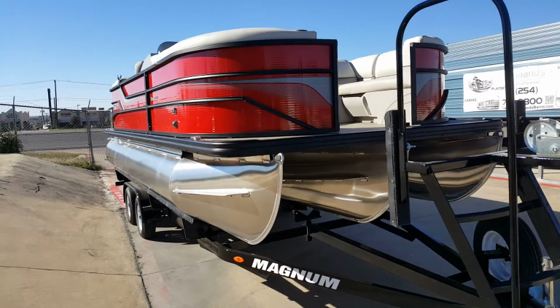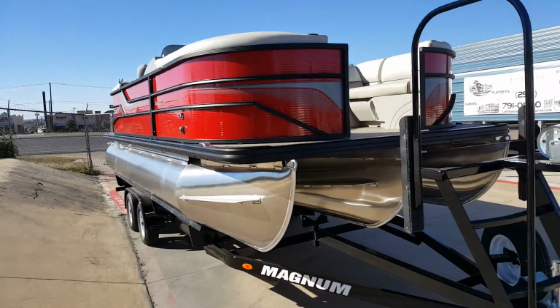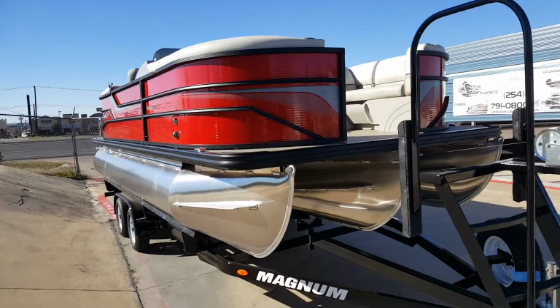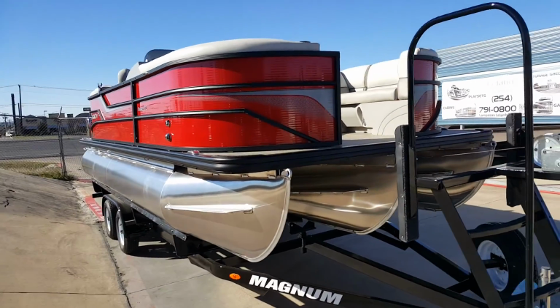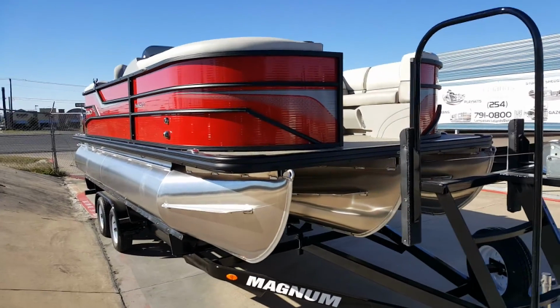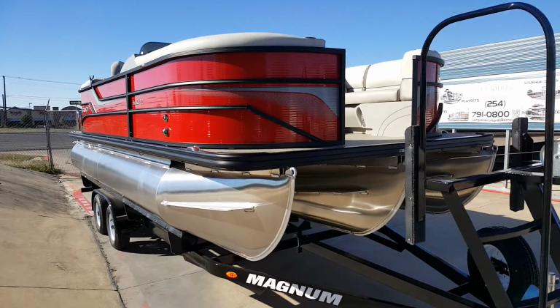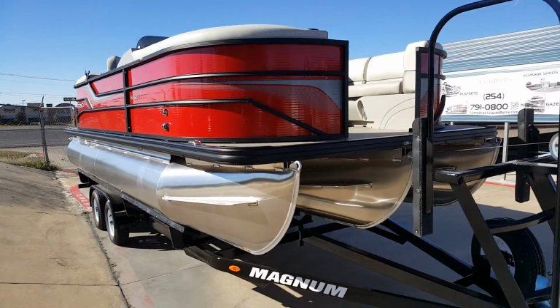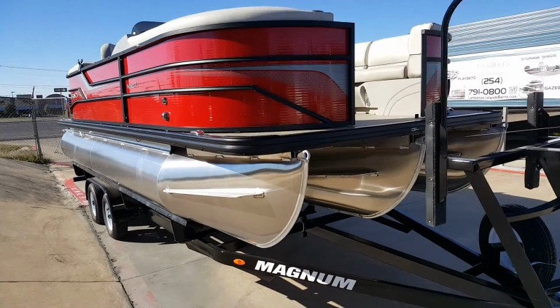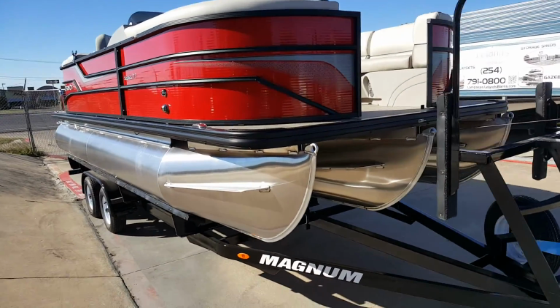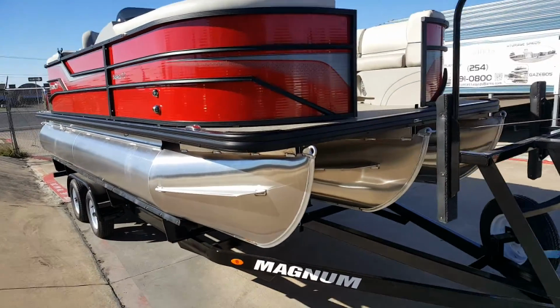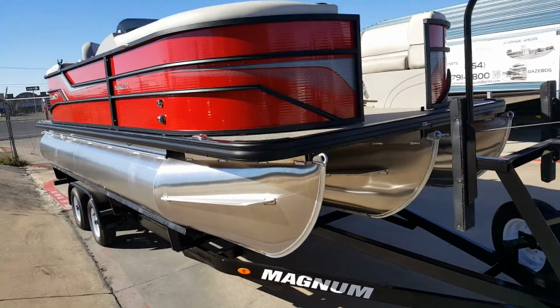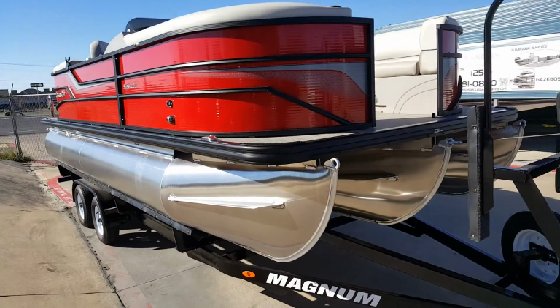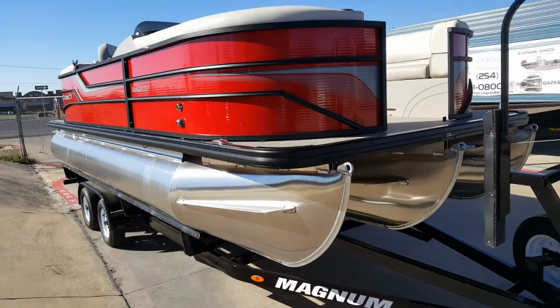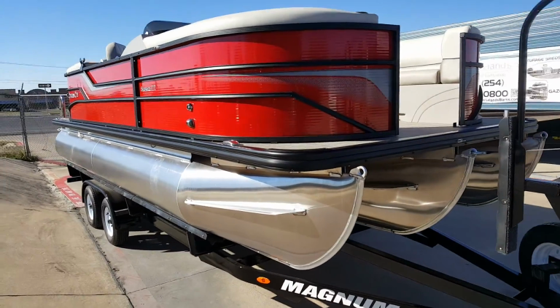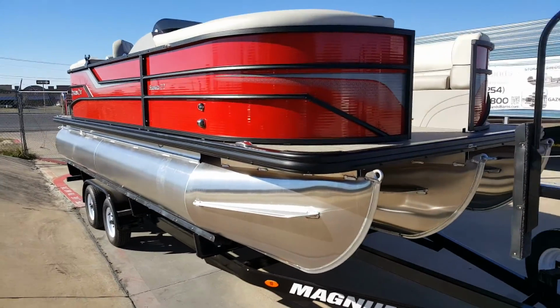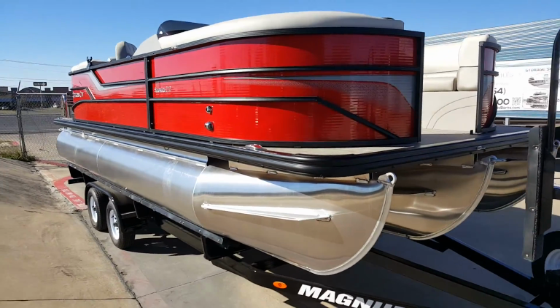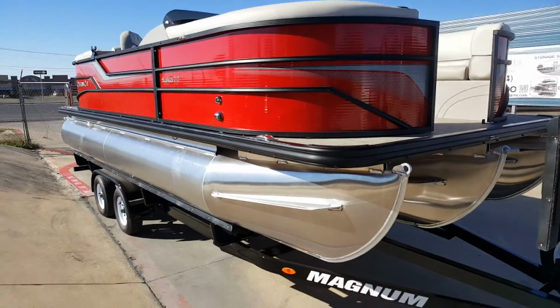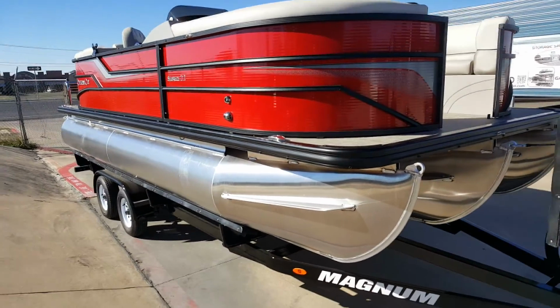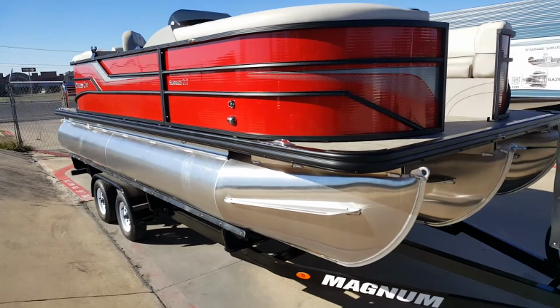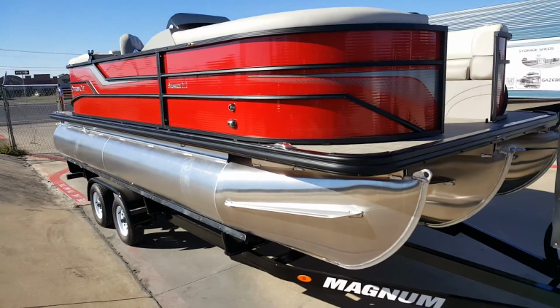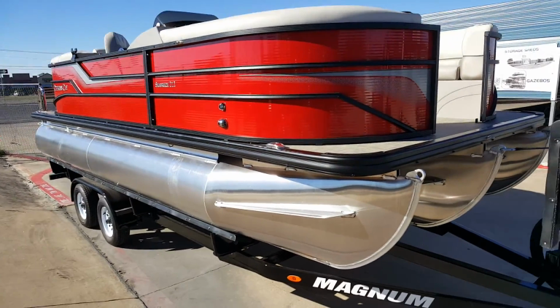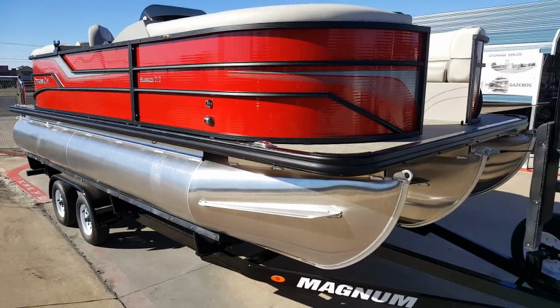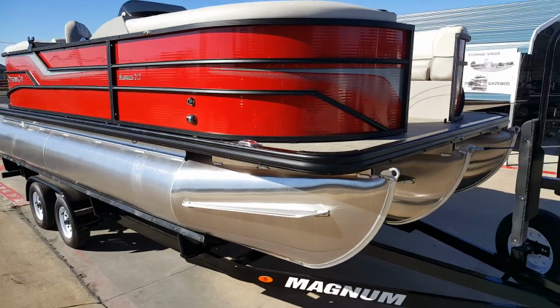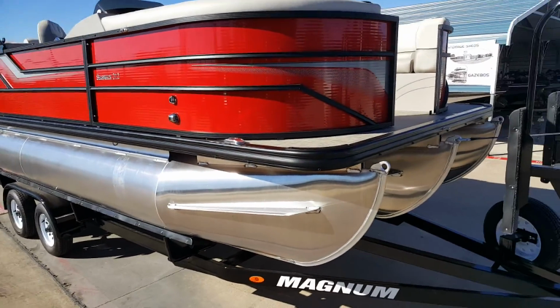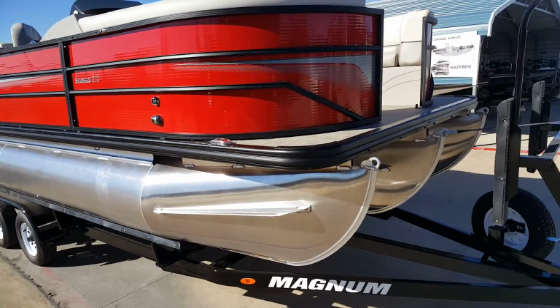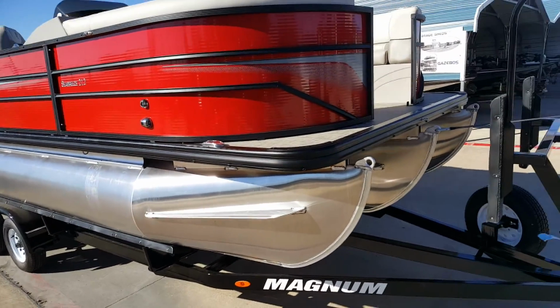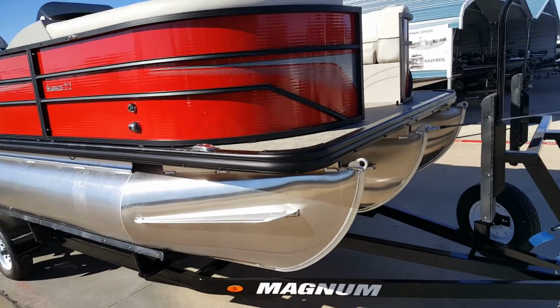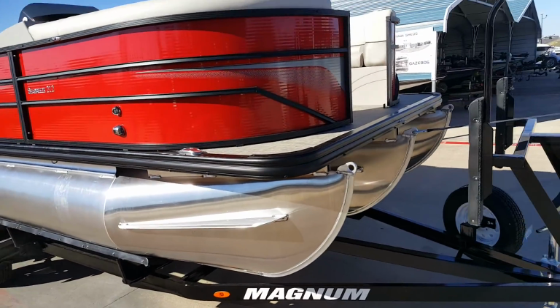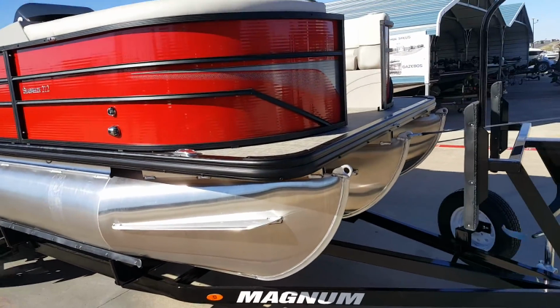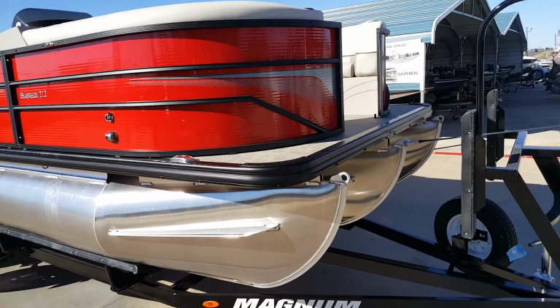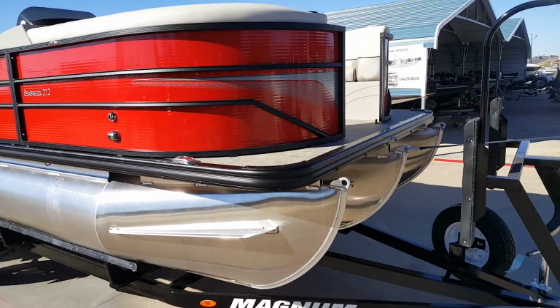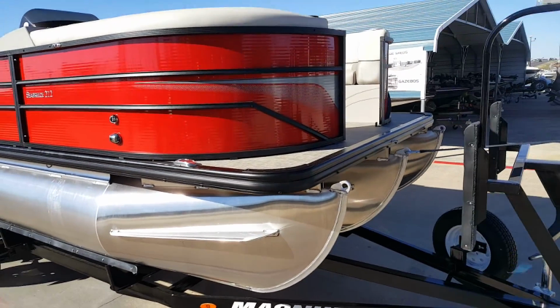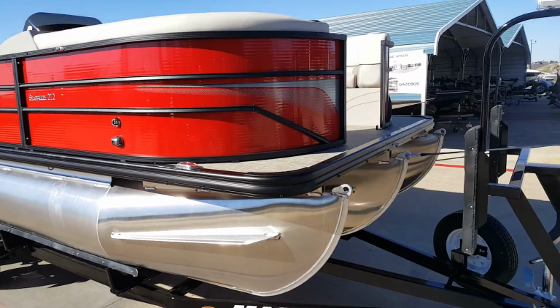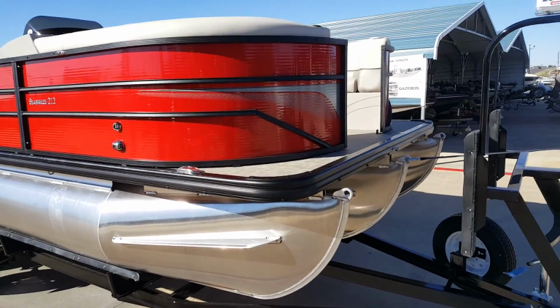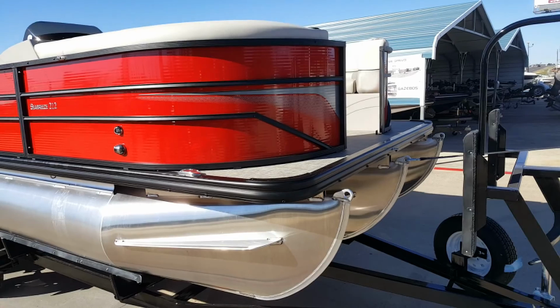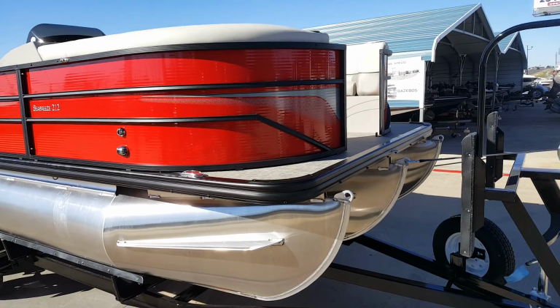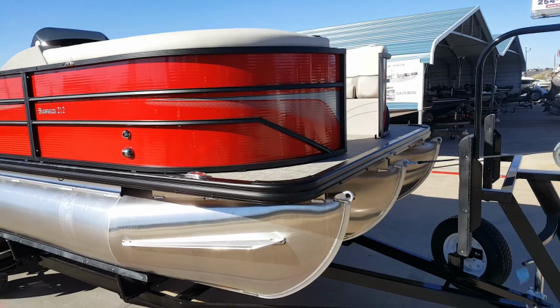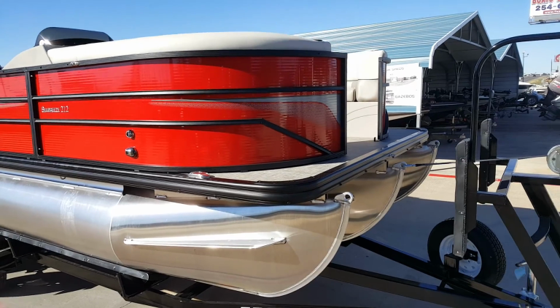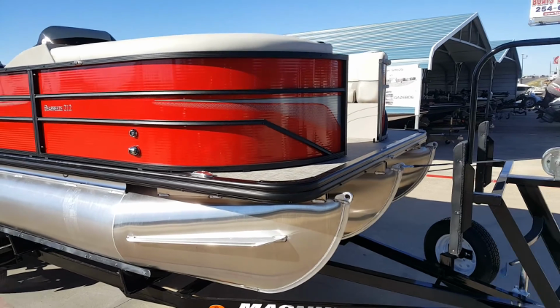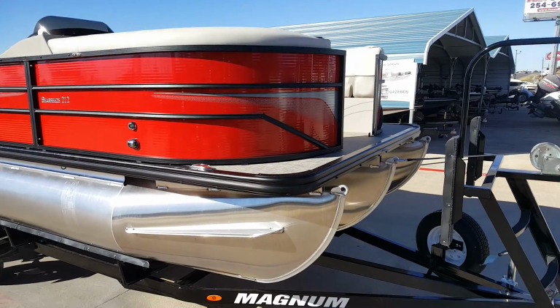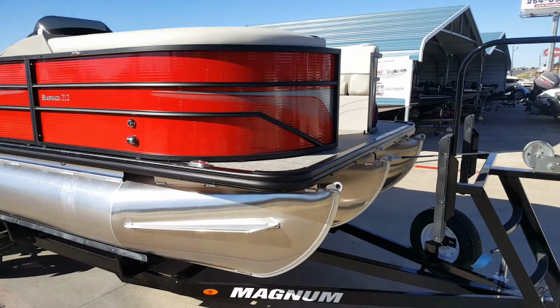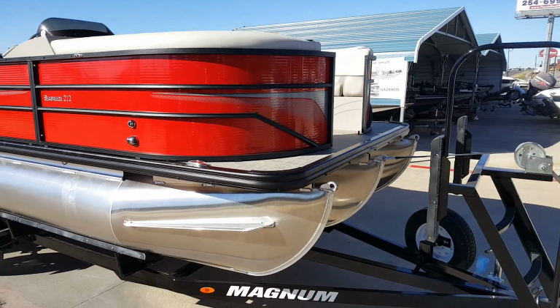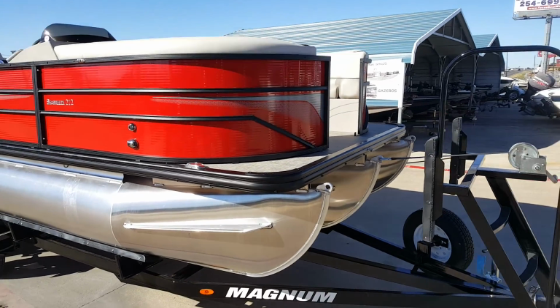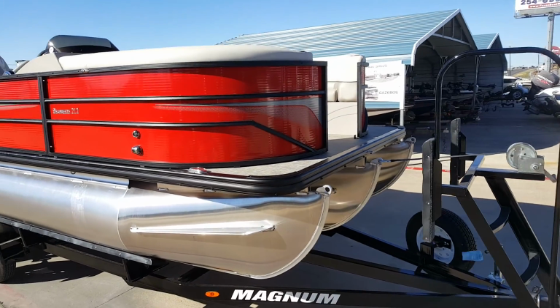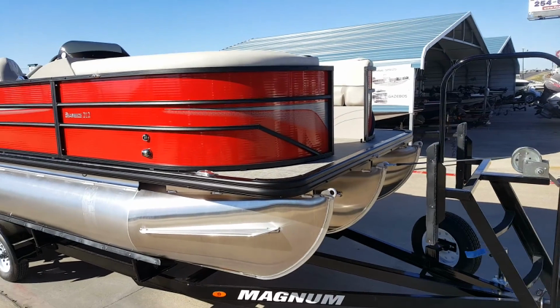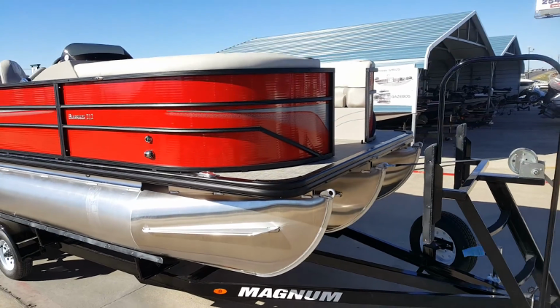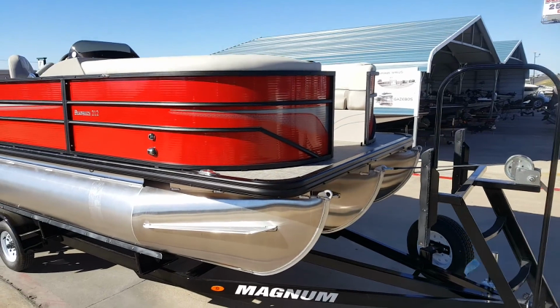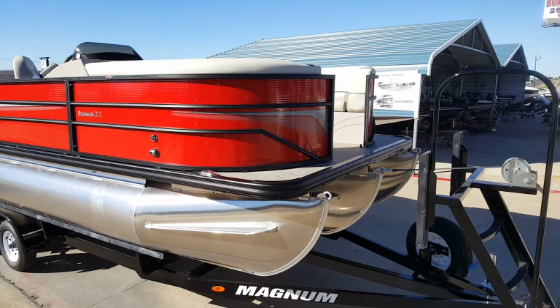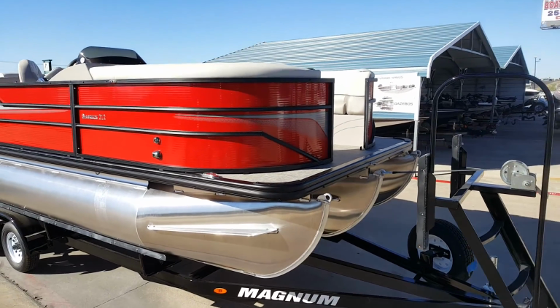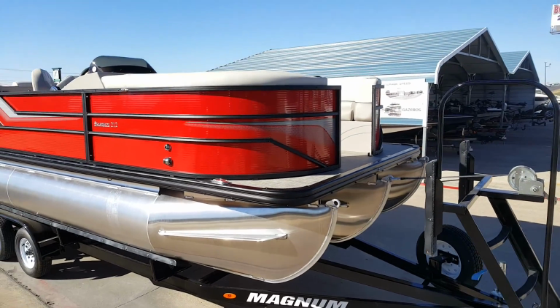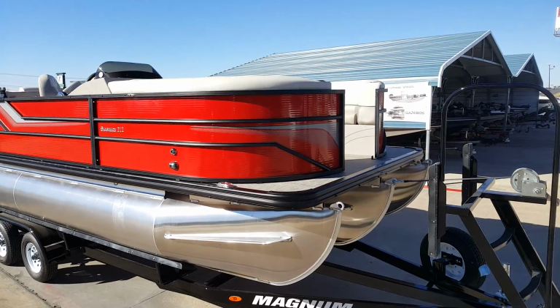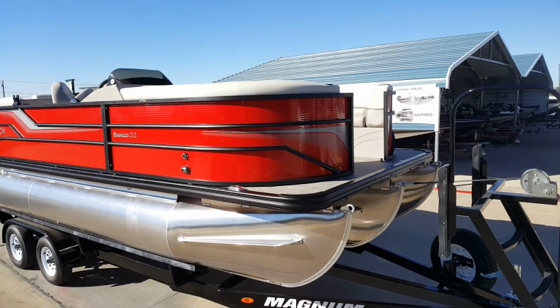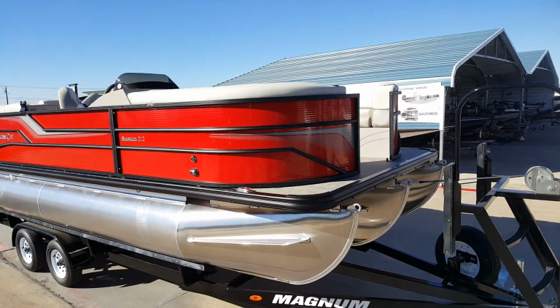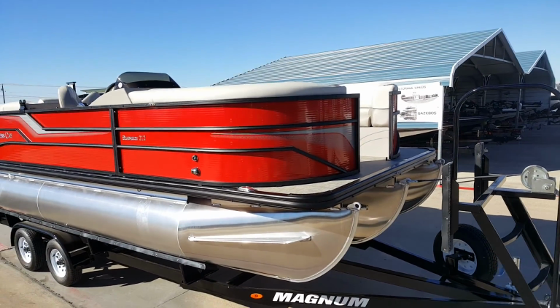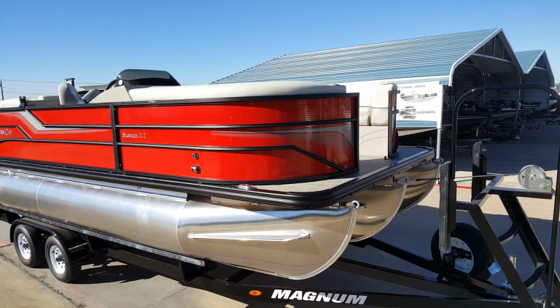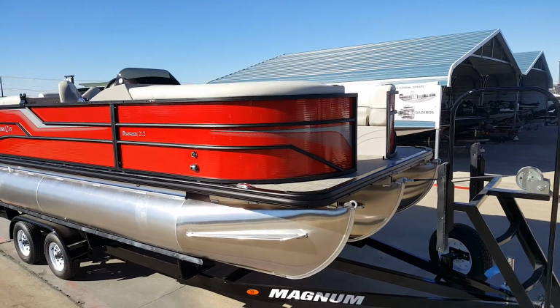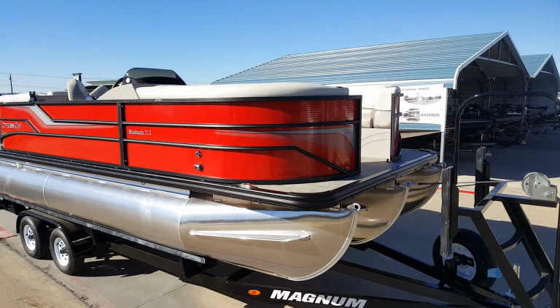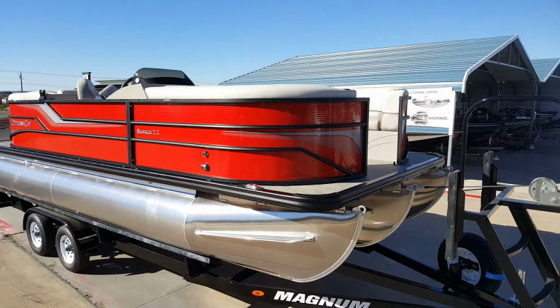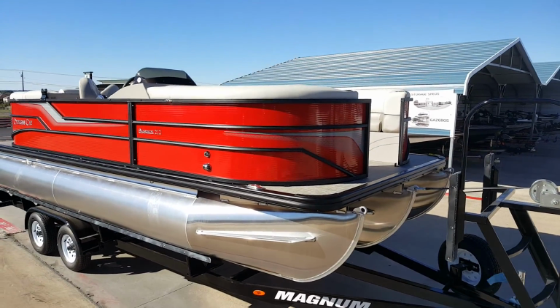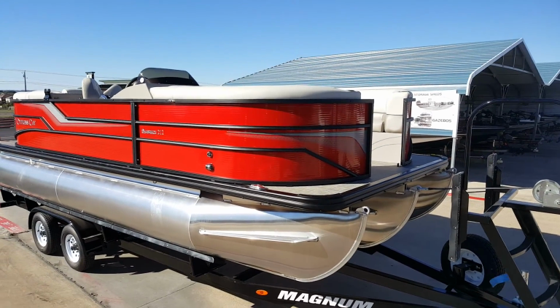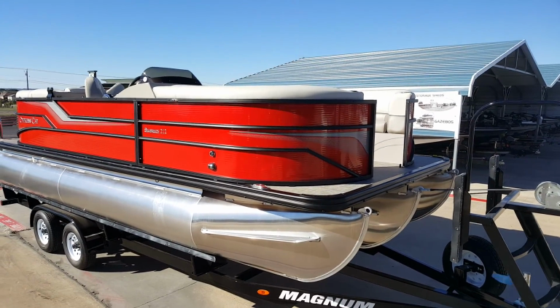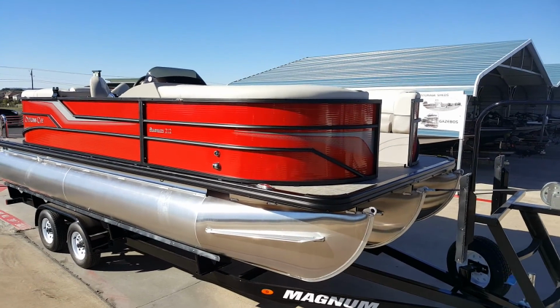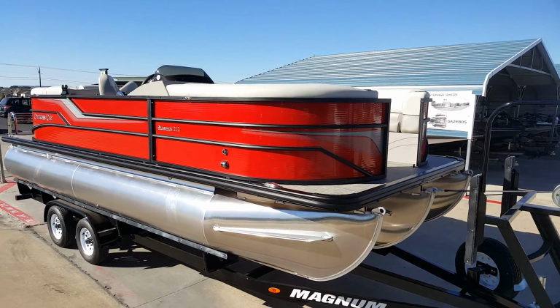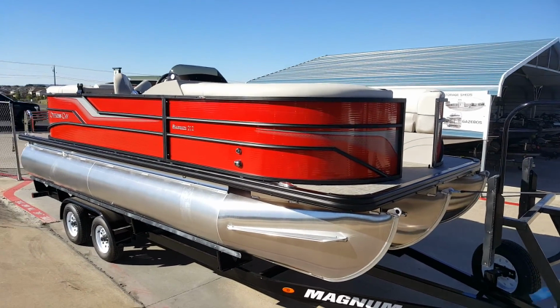This ain't your grandpa's boat anymore. It's definitely not something that you're gonna get out on the lake and get stuck on a windy day.